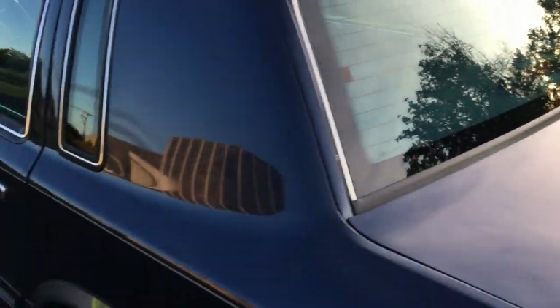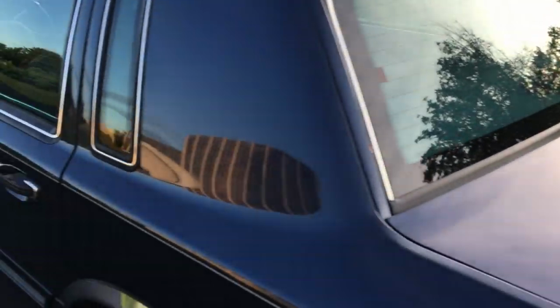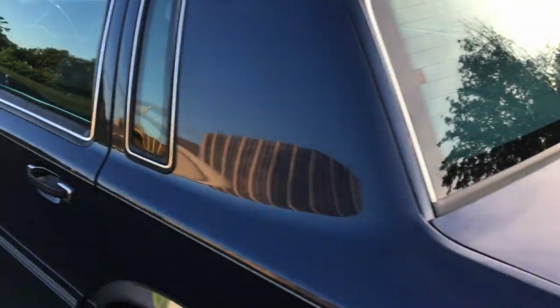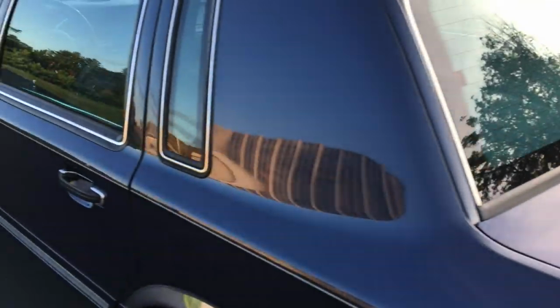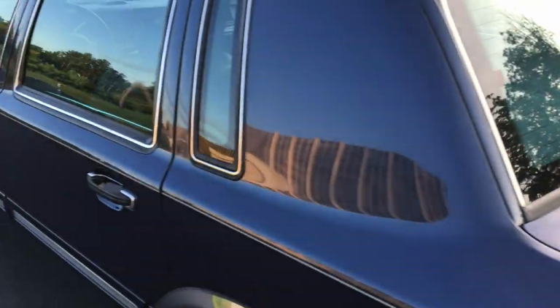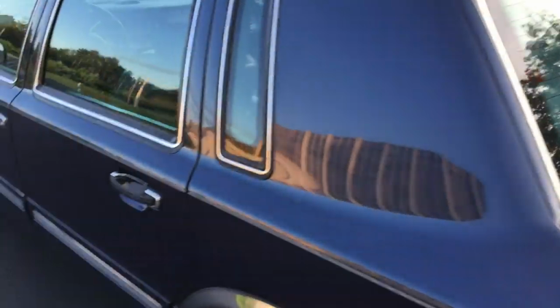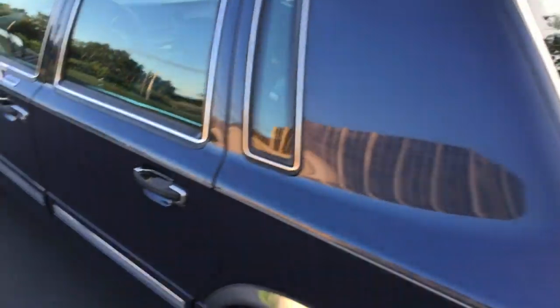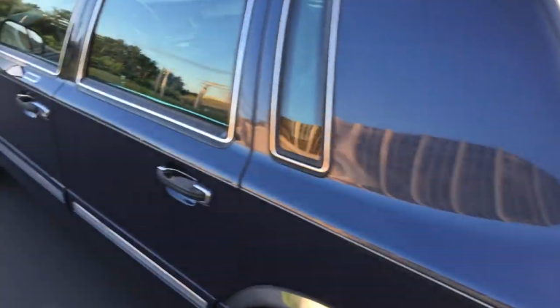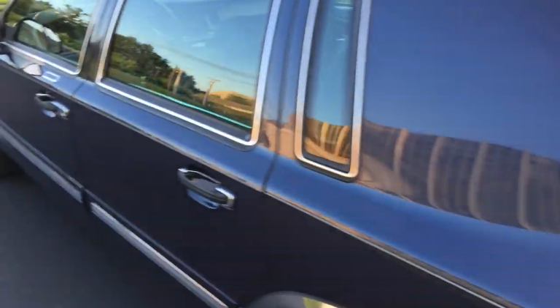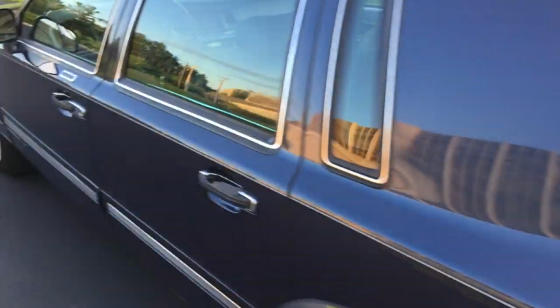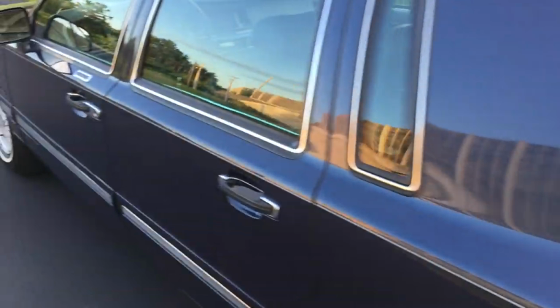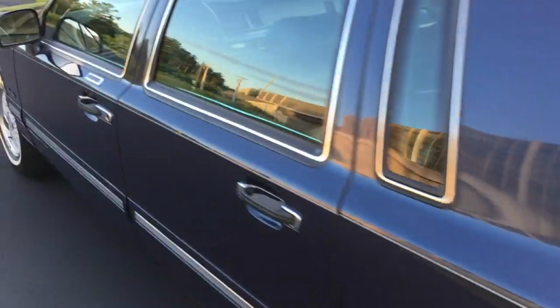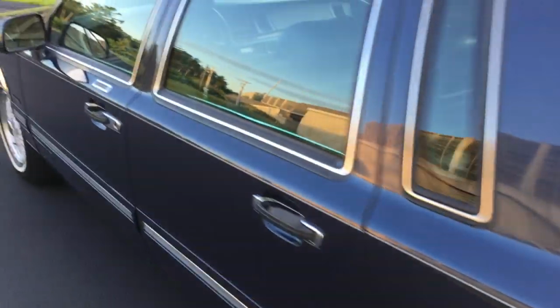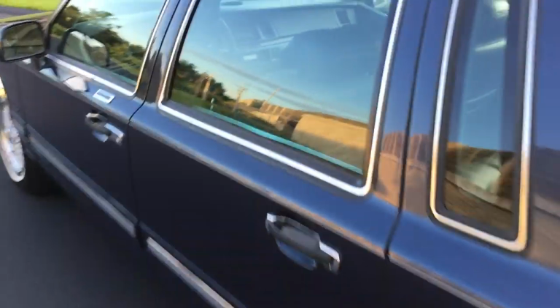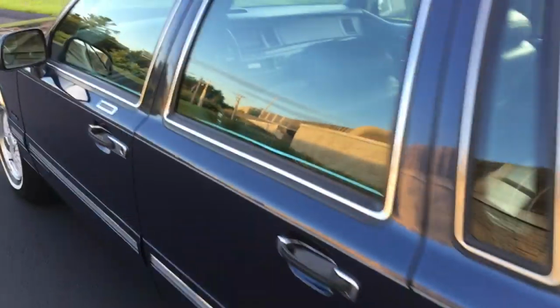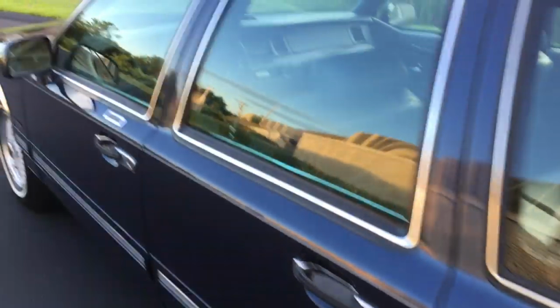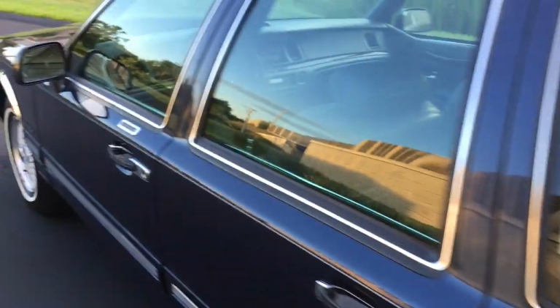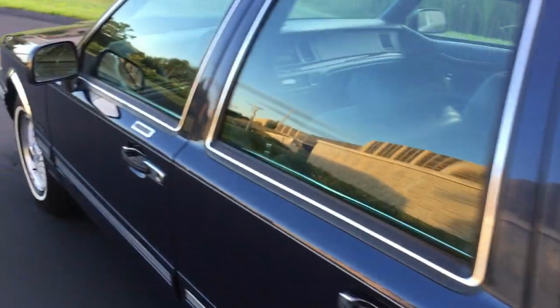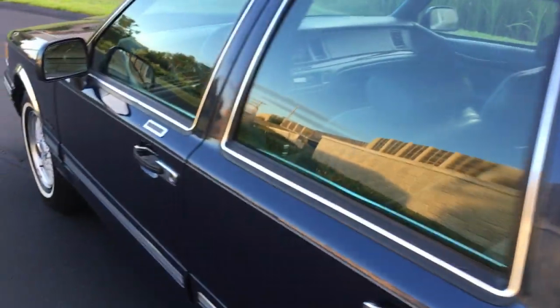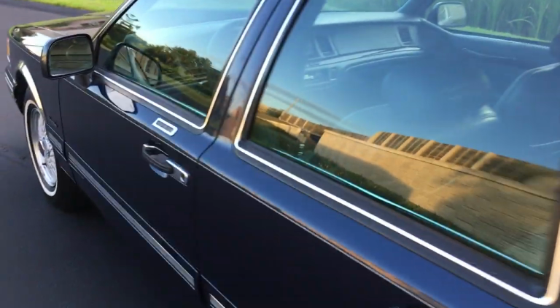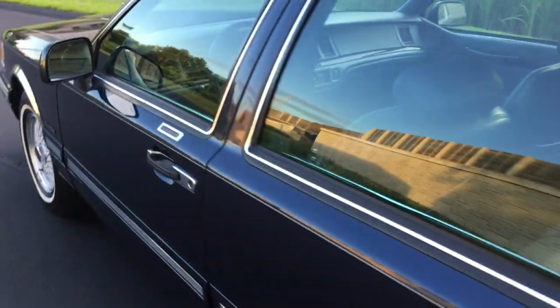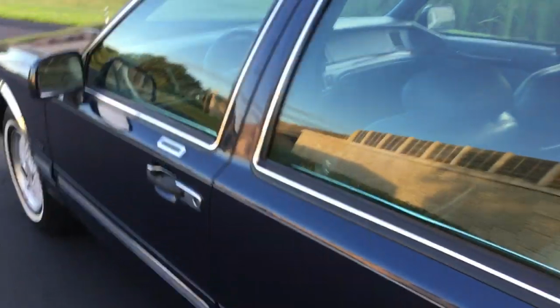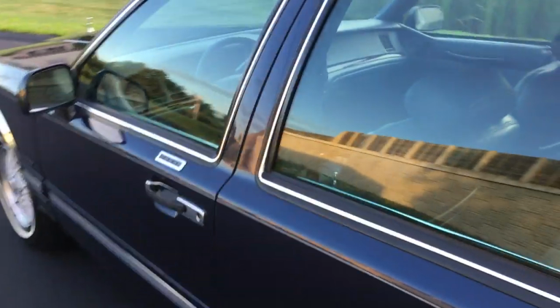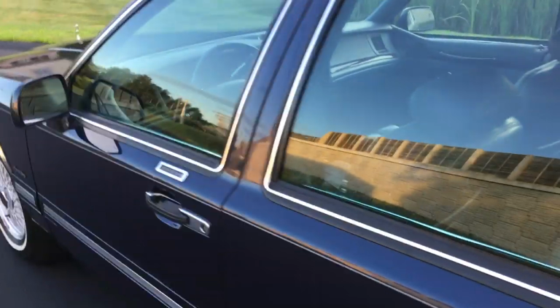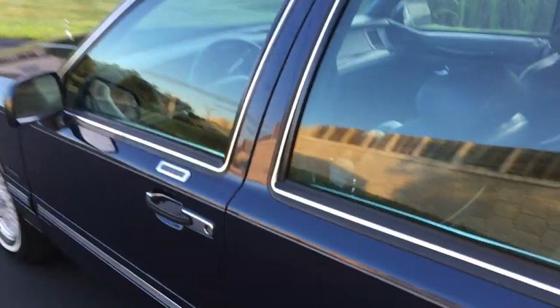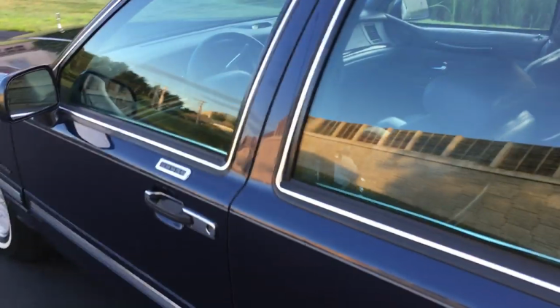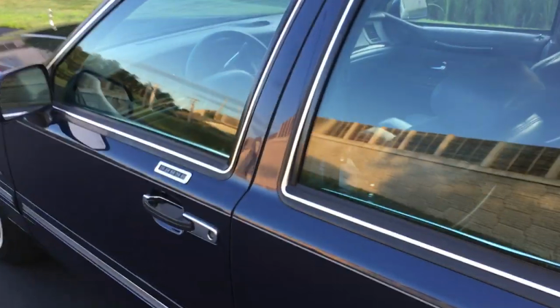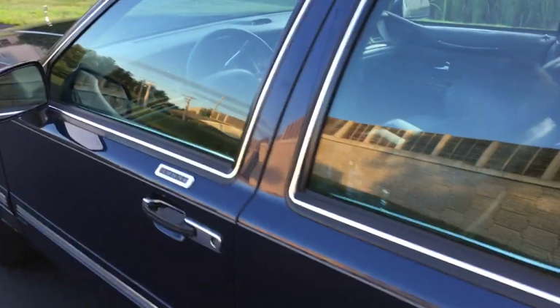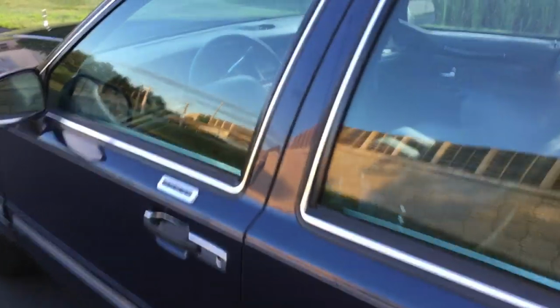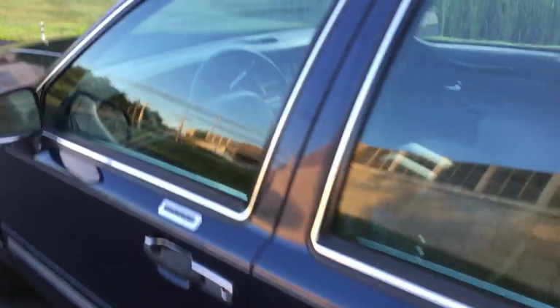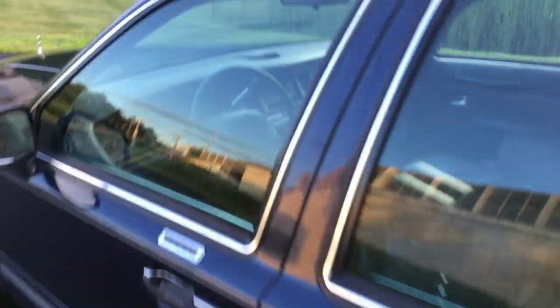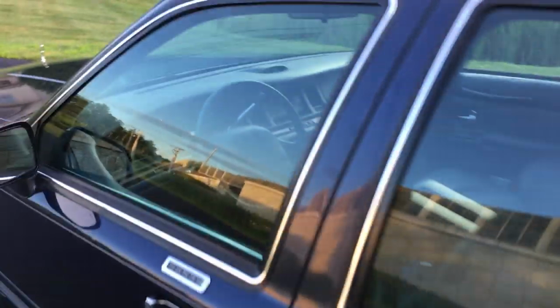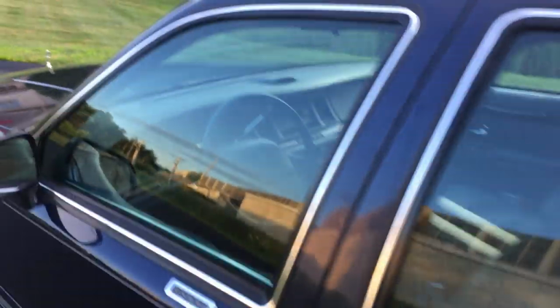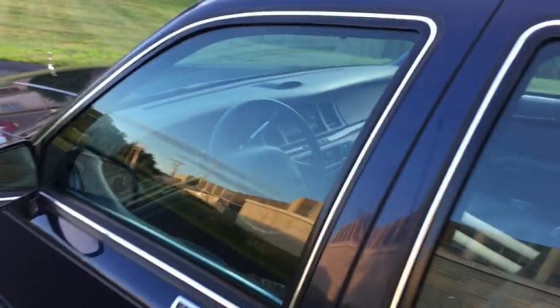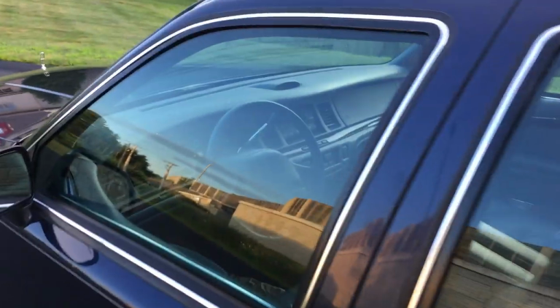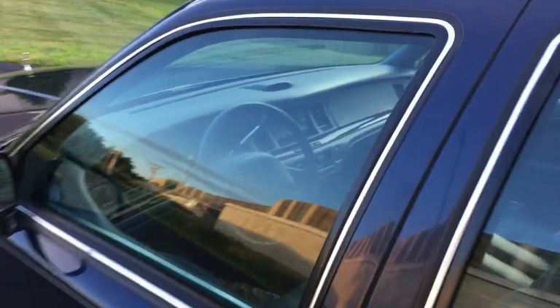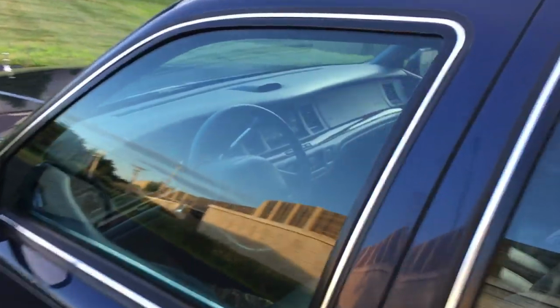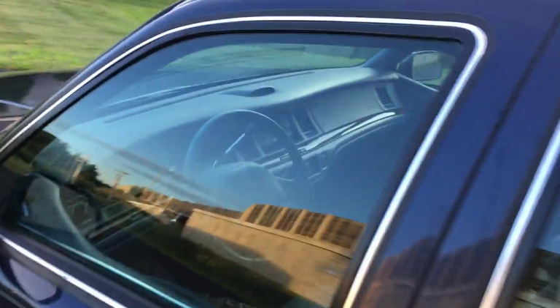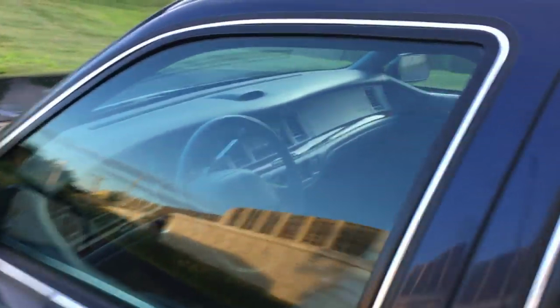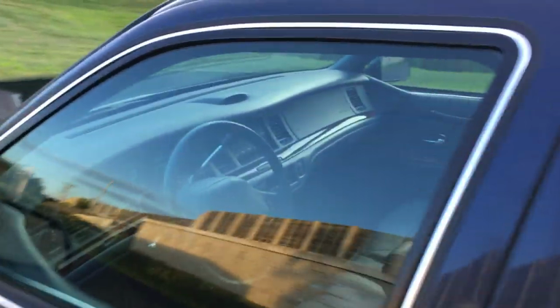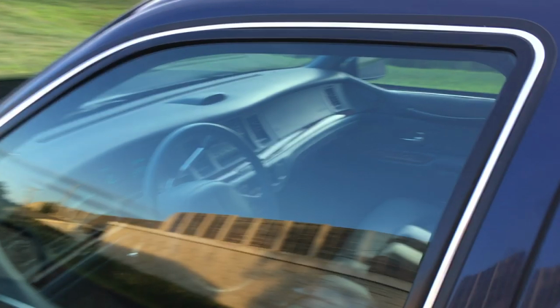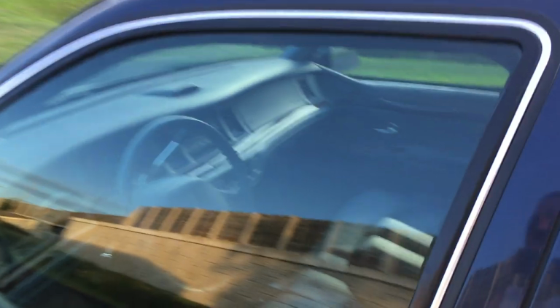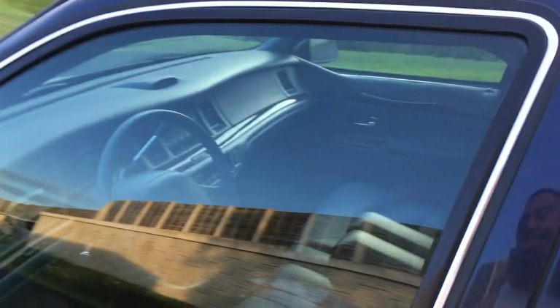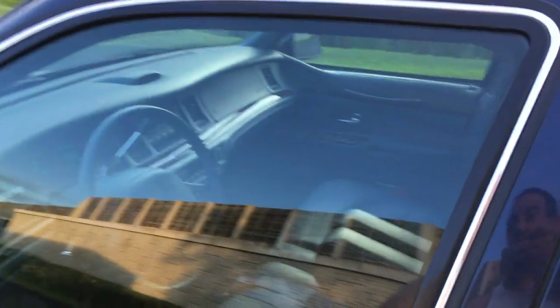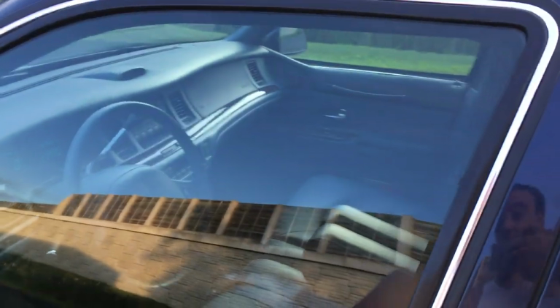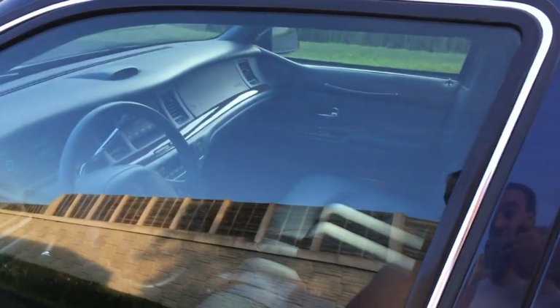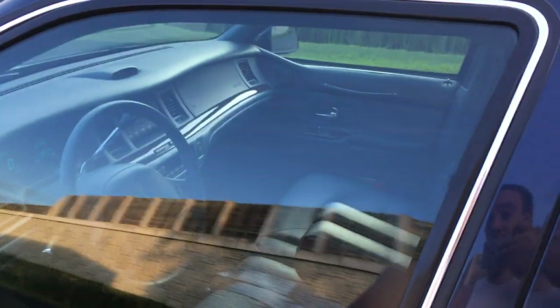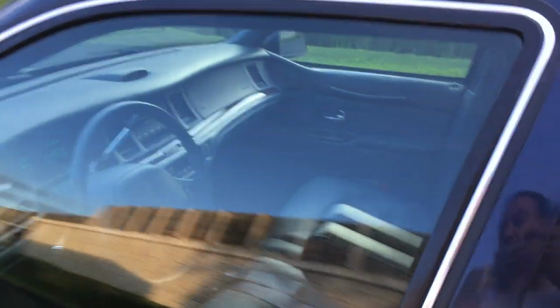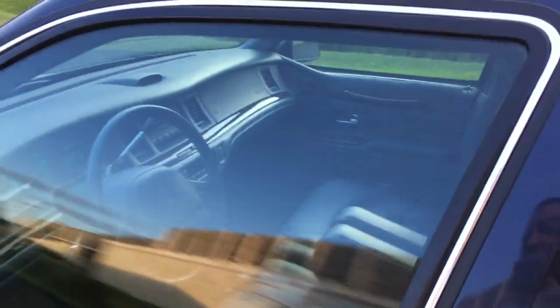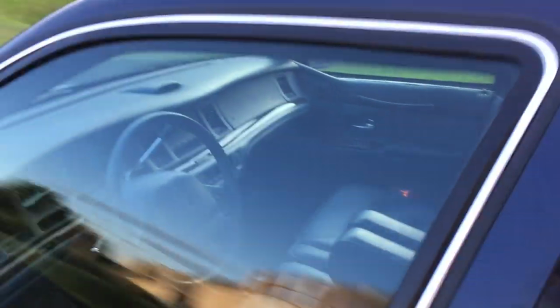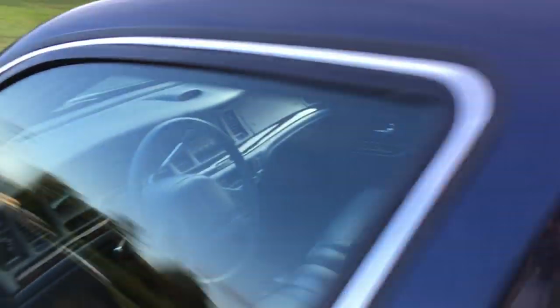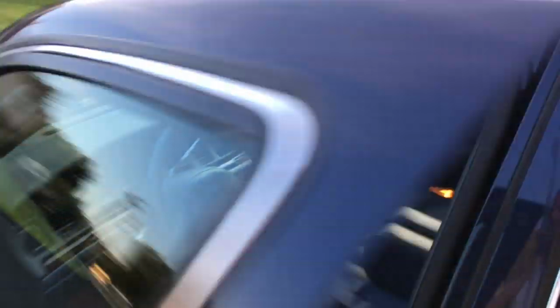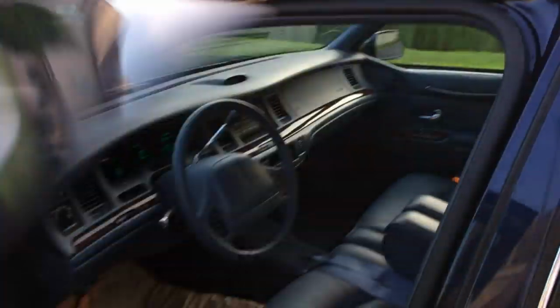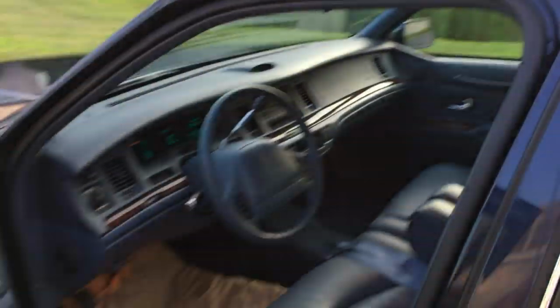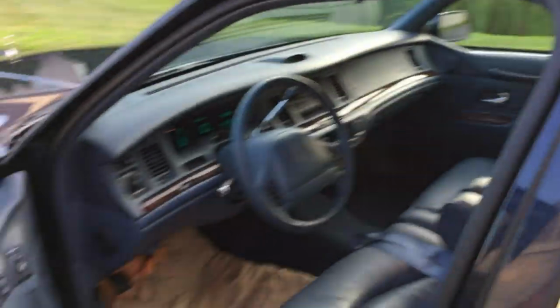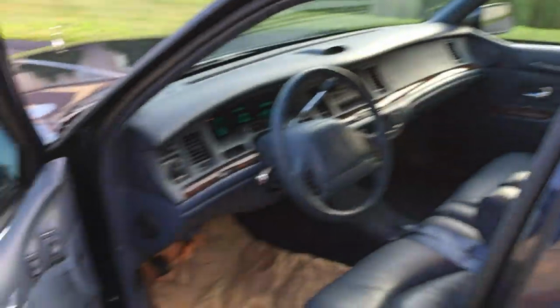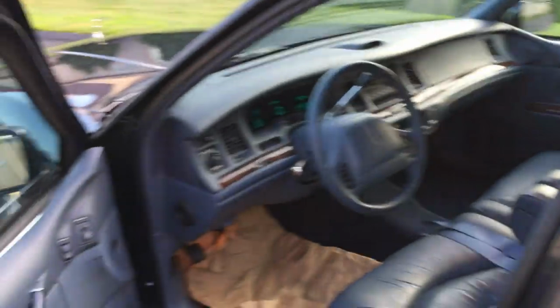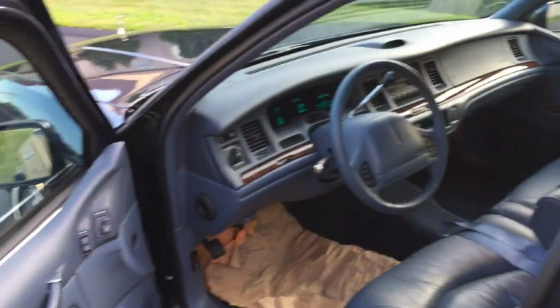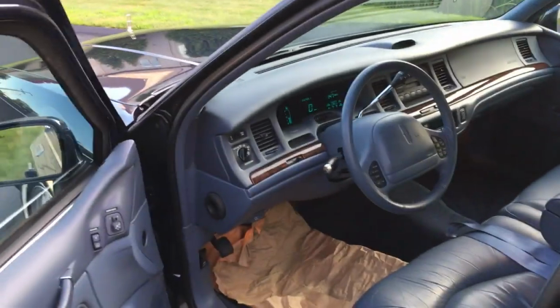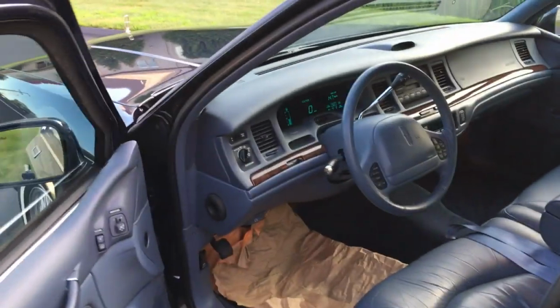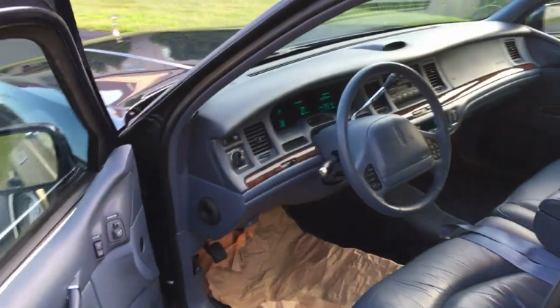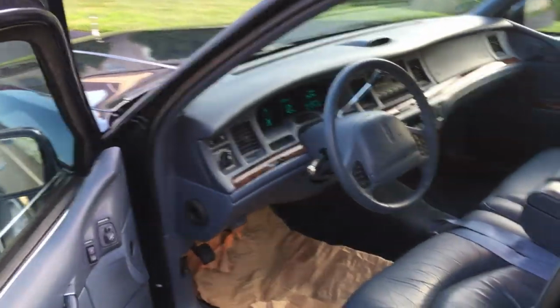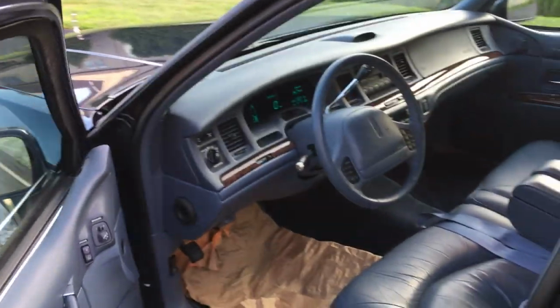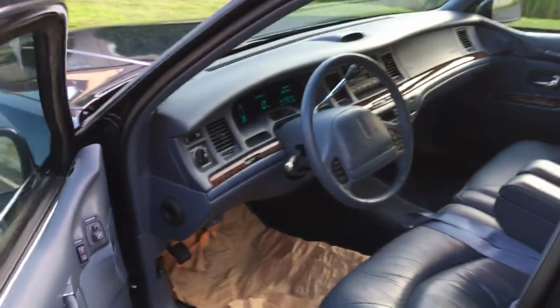Definitely subscribe to my page — specialtymotorcars.net, Specialty Motor Cars on Facebook — and give me a call if you have any questions about this beautiful Town Car, the 1997 with 32,000 original miles.